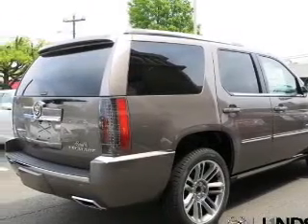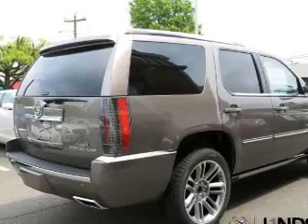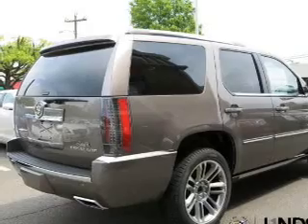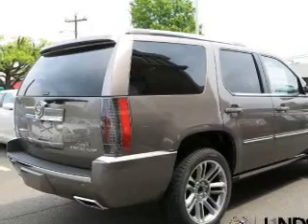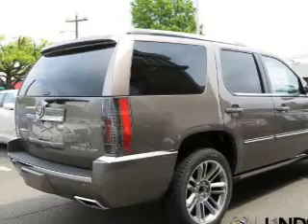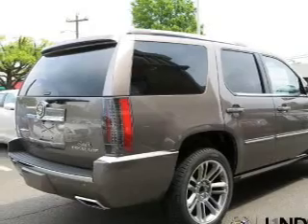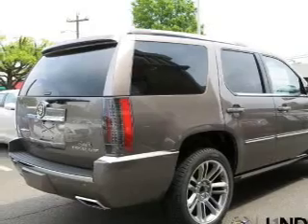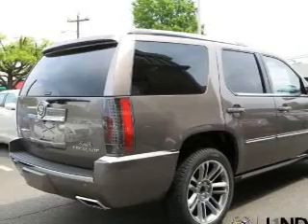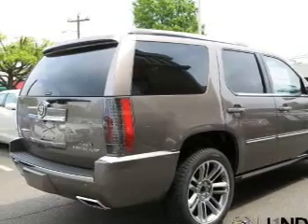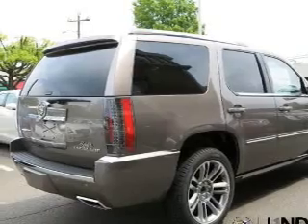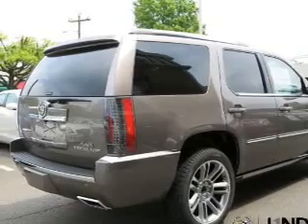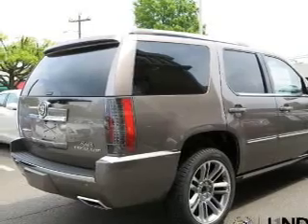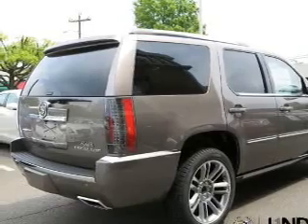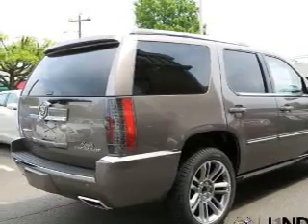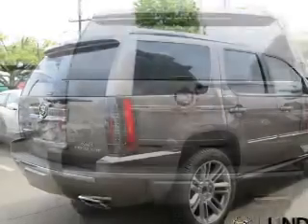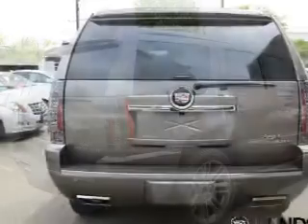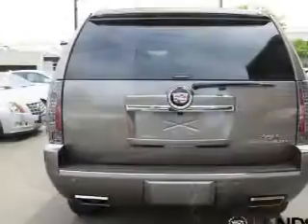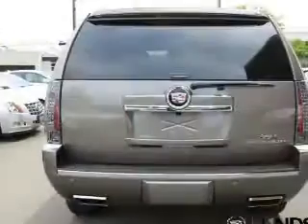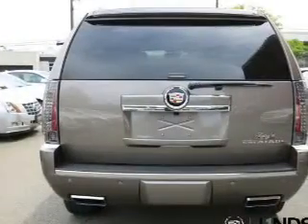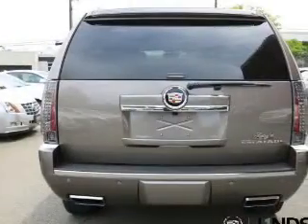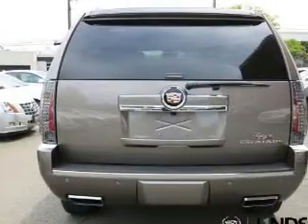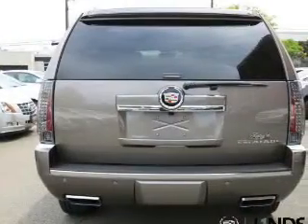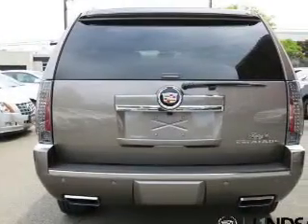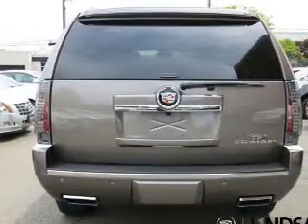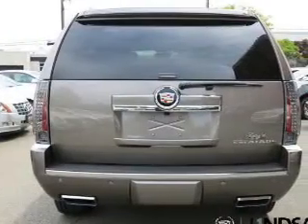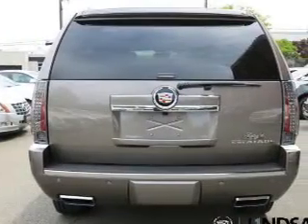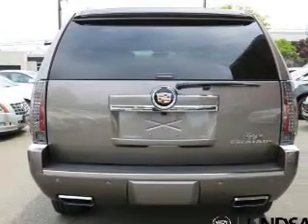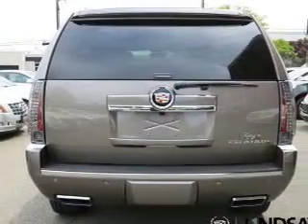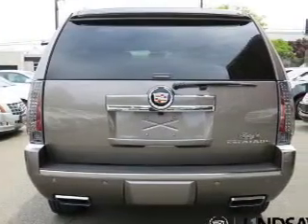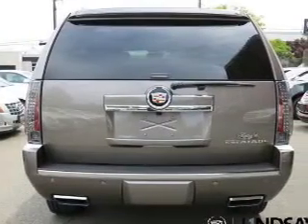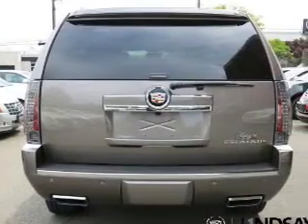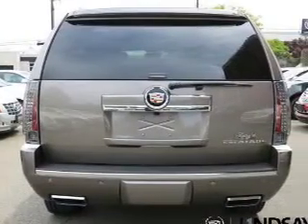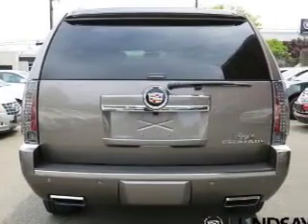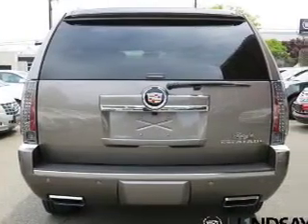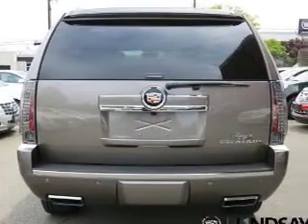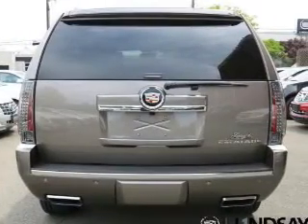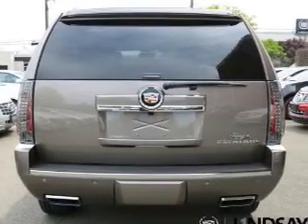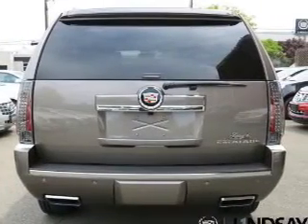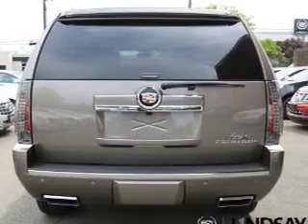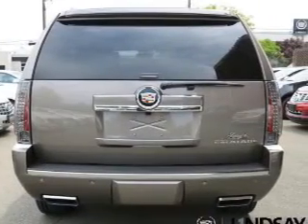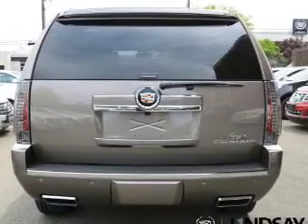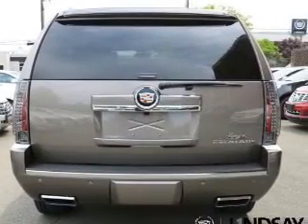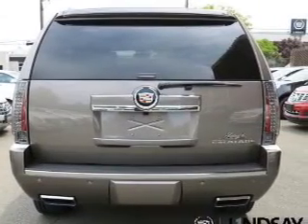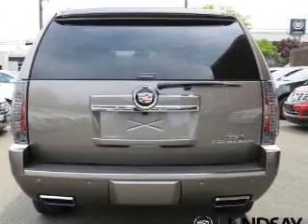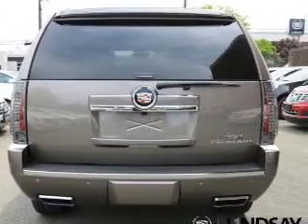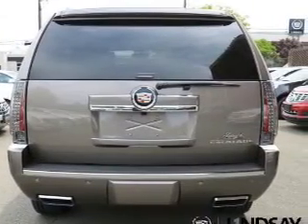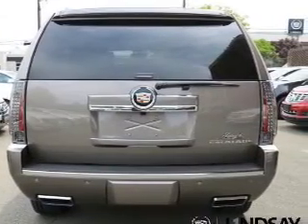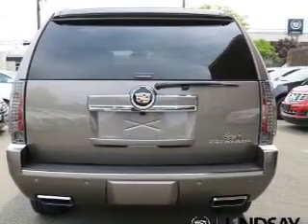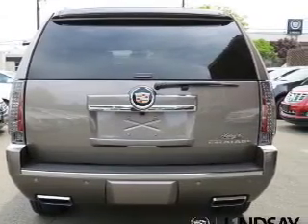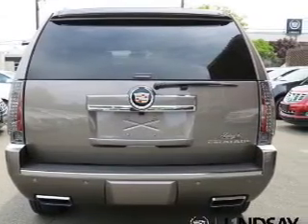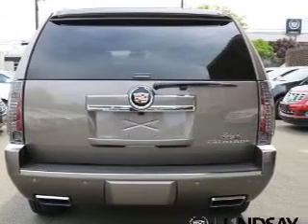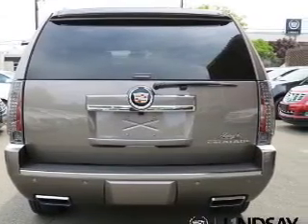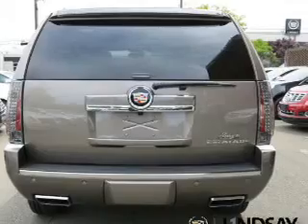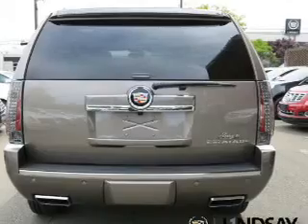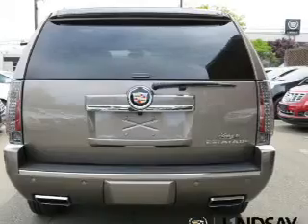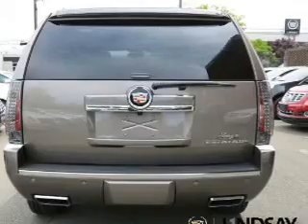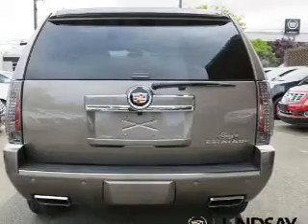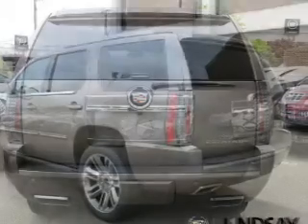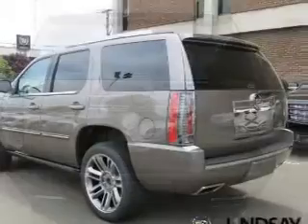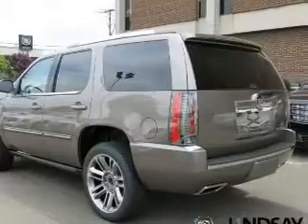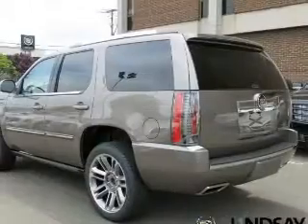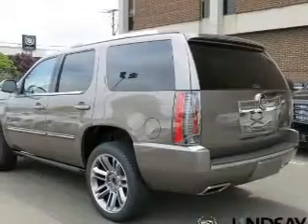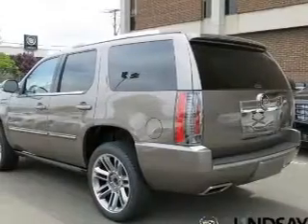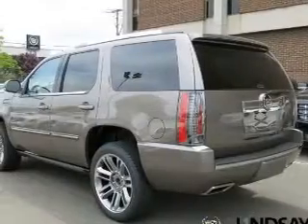Treat yourself to a premium sound system. The anti-lock braking system will keep you safe on the road. Let the outside in with a power sunroof.